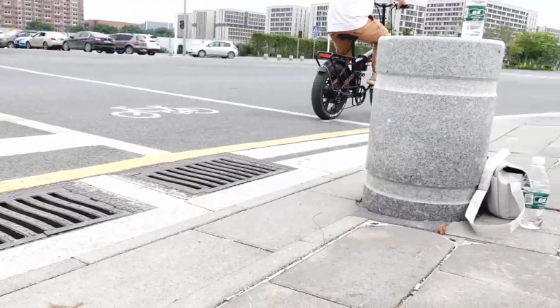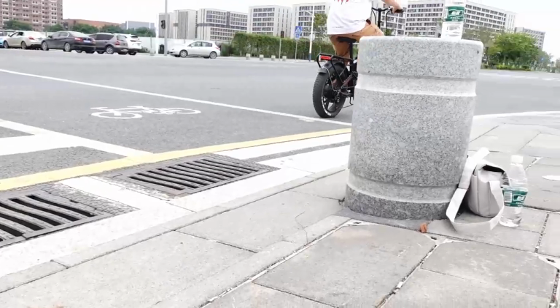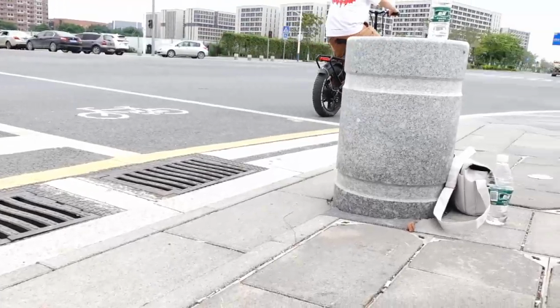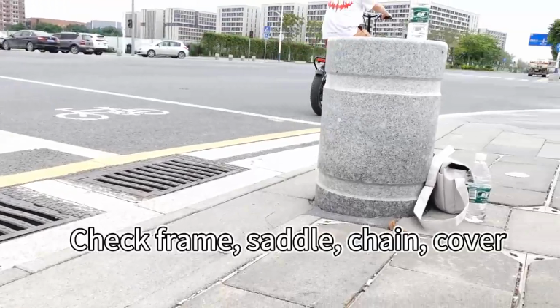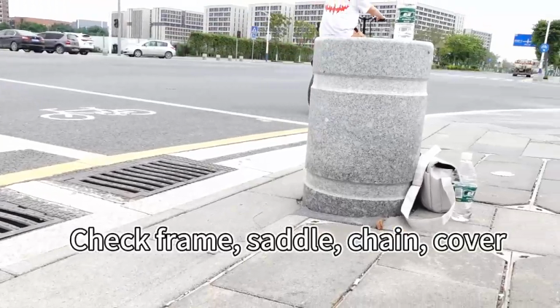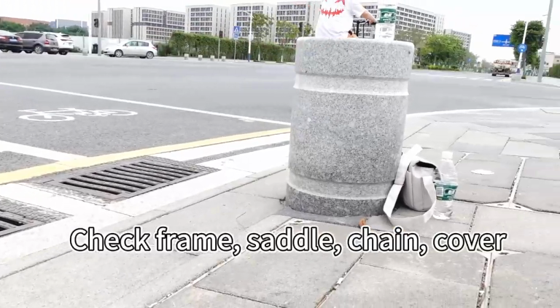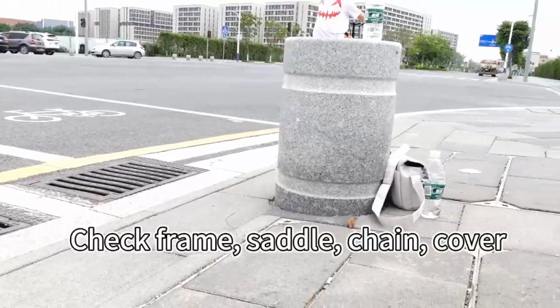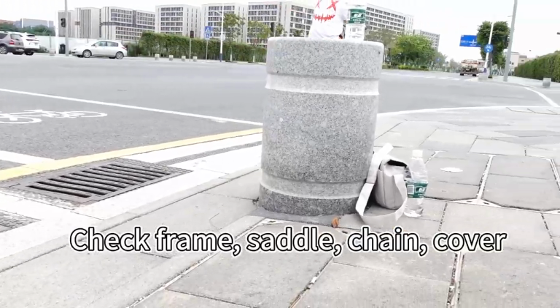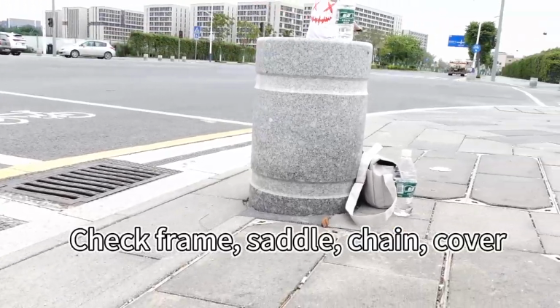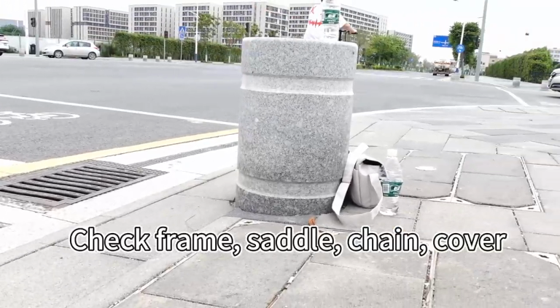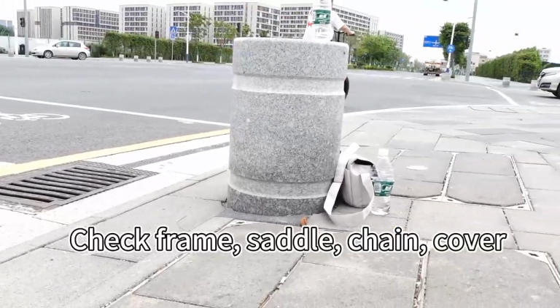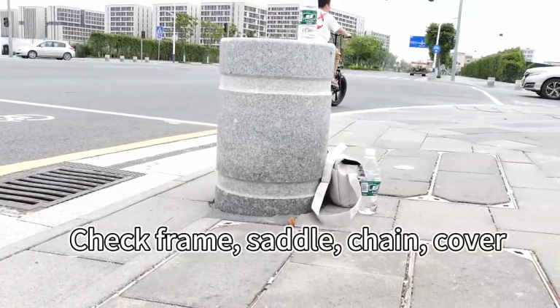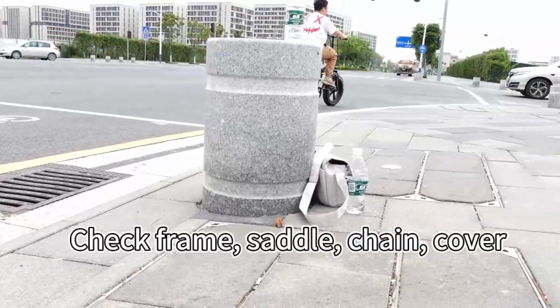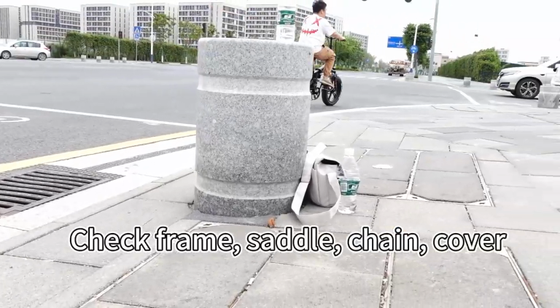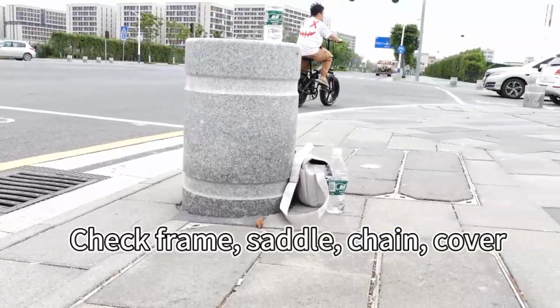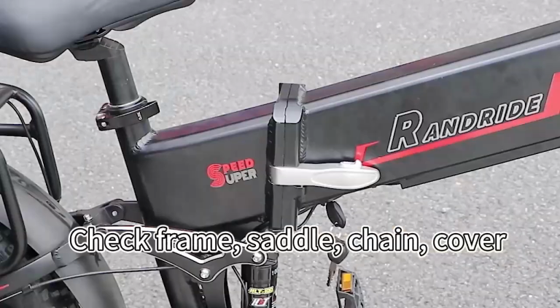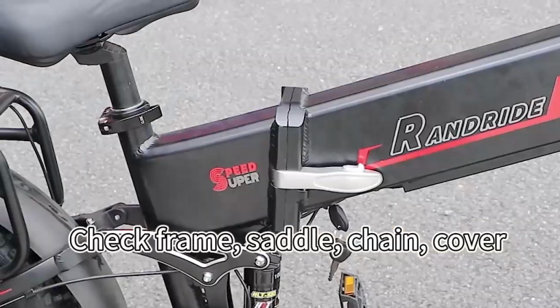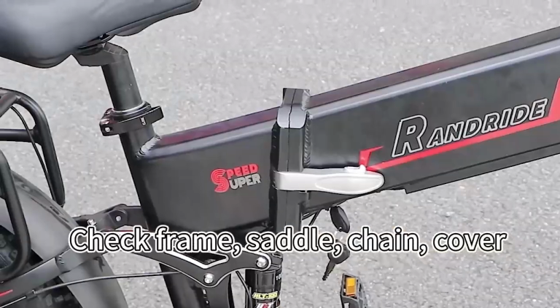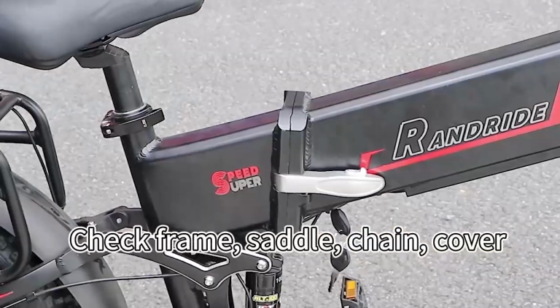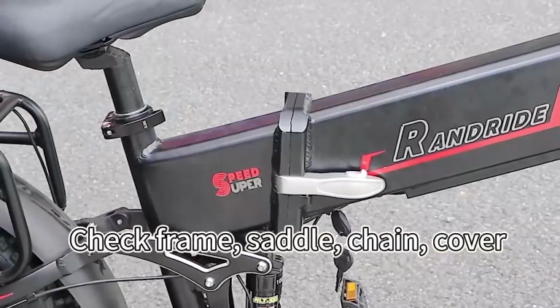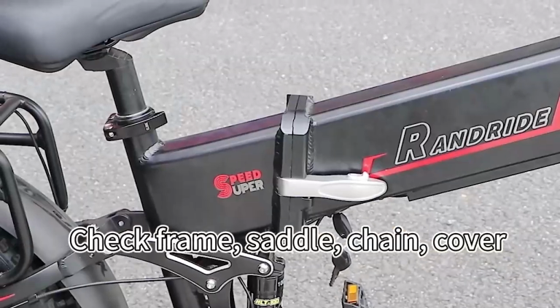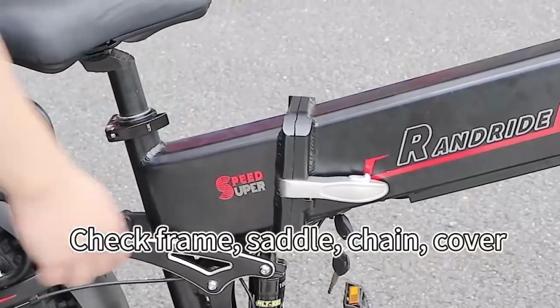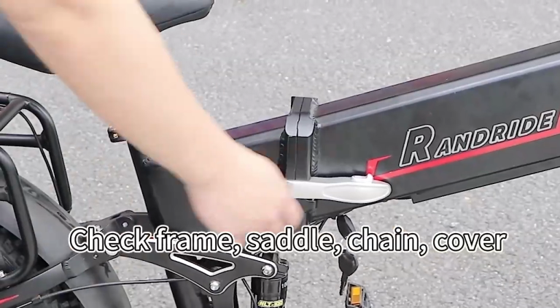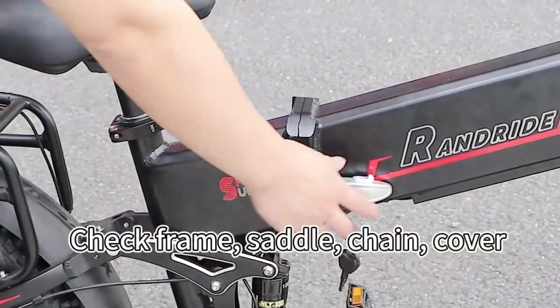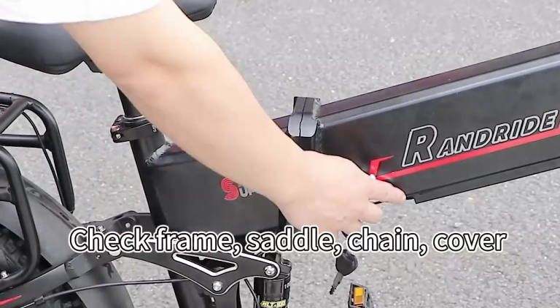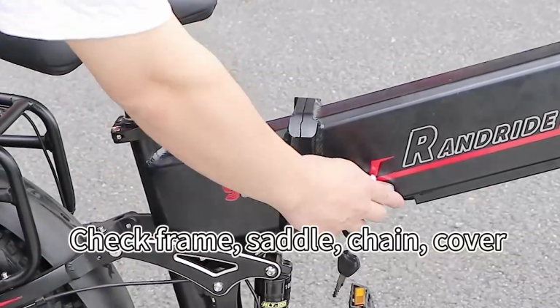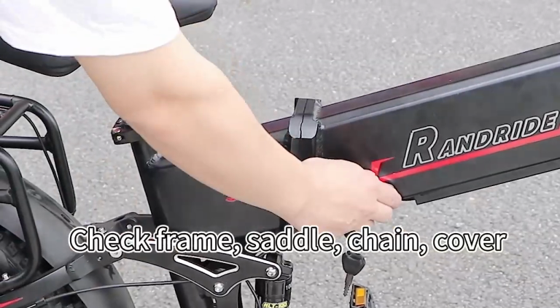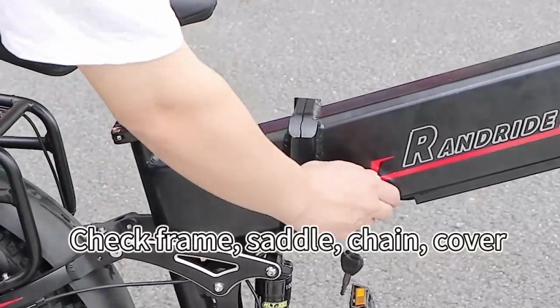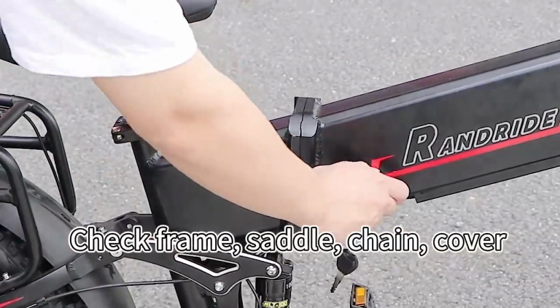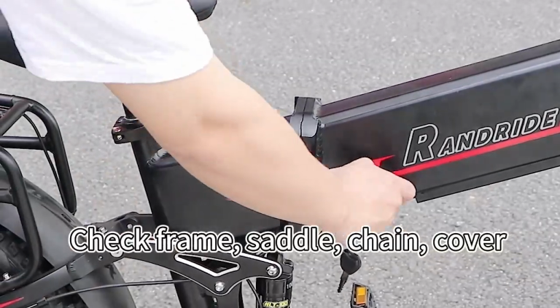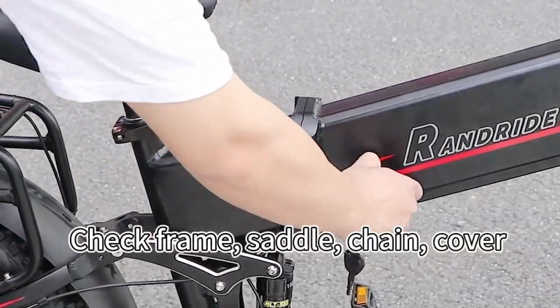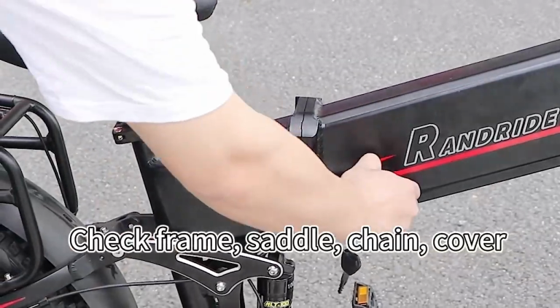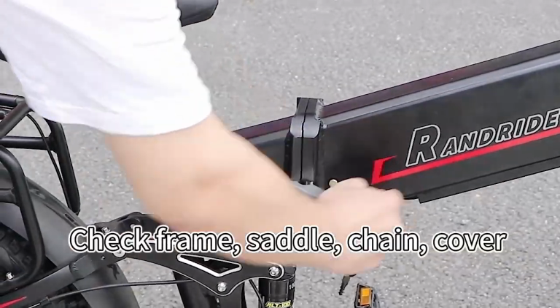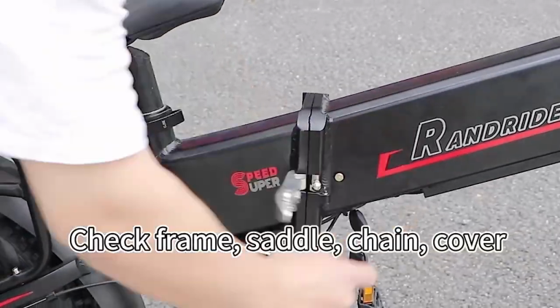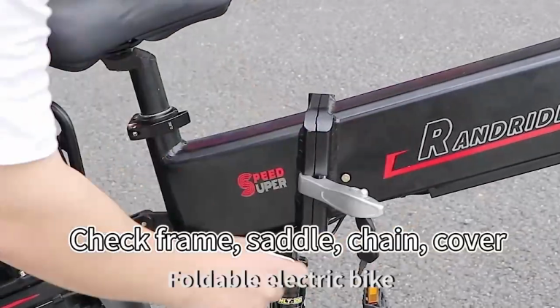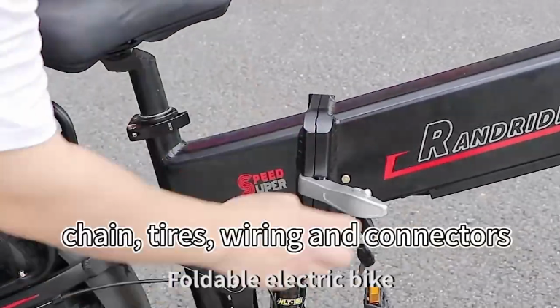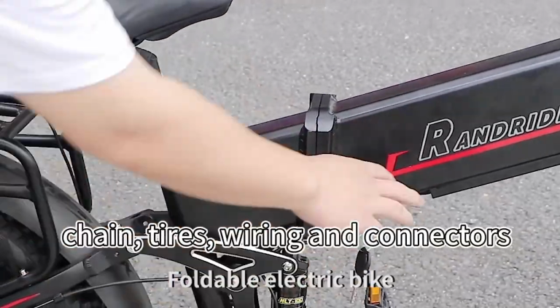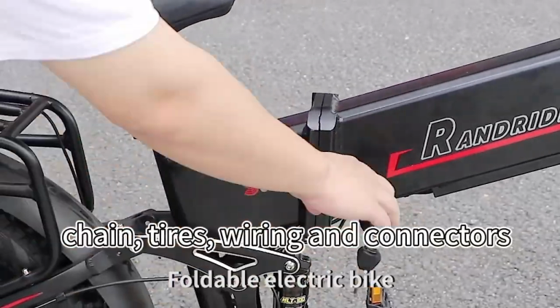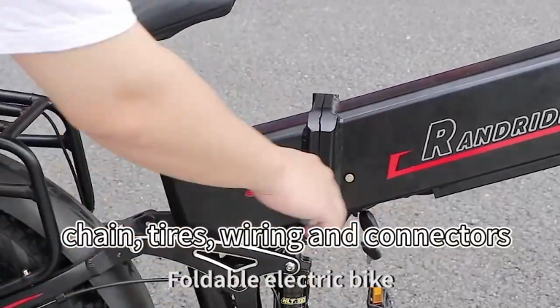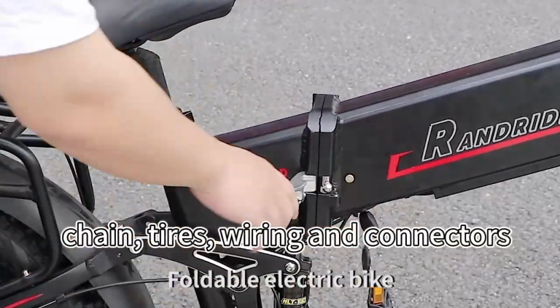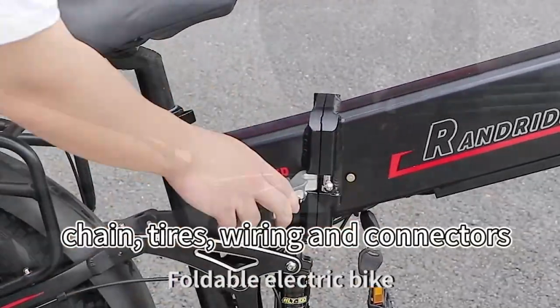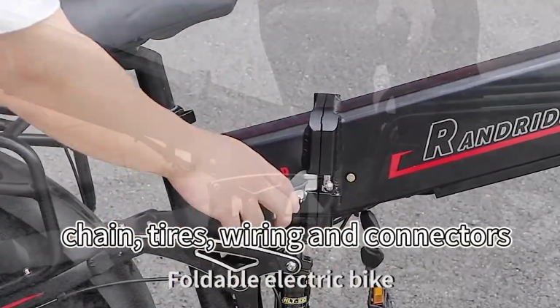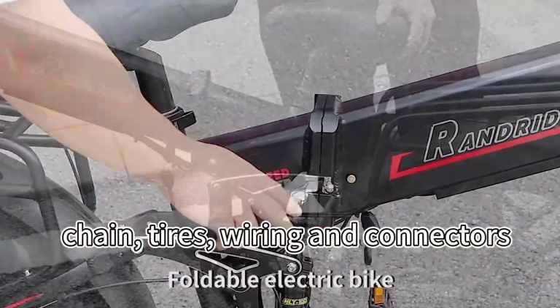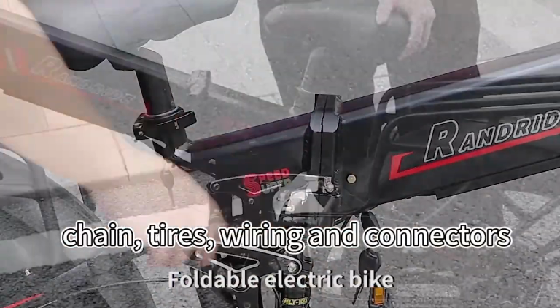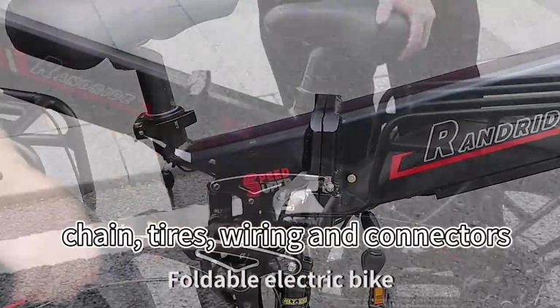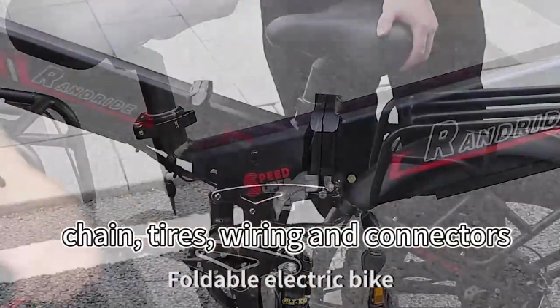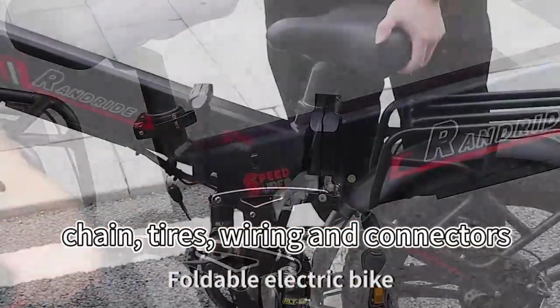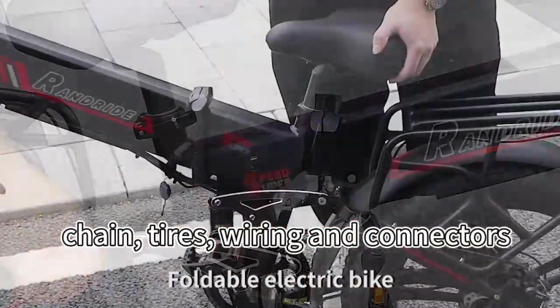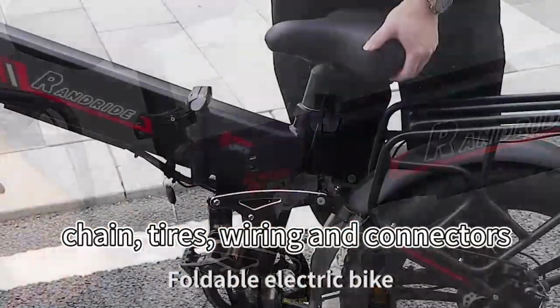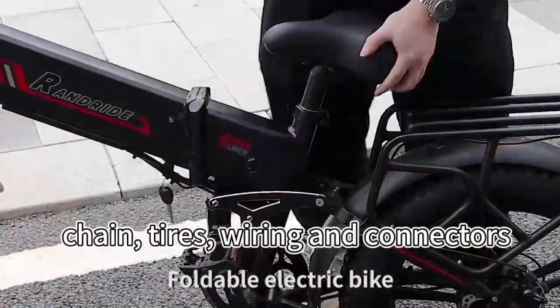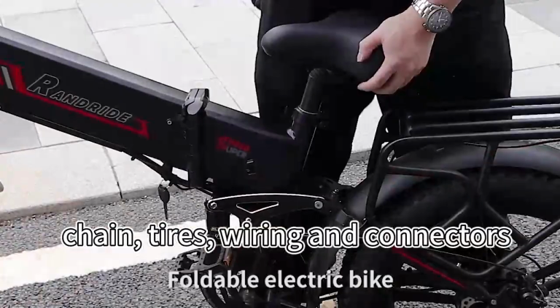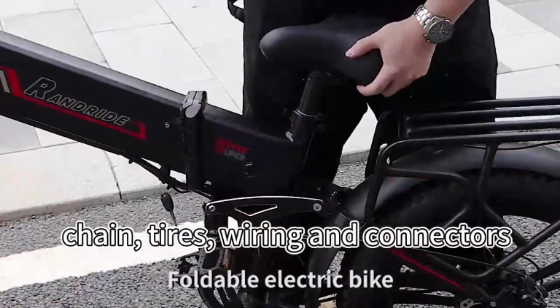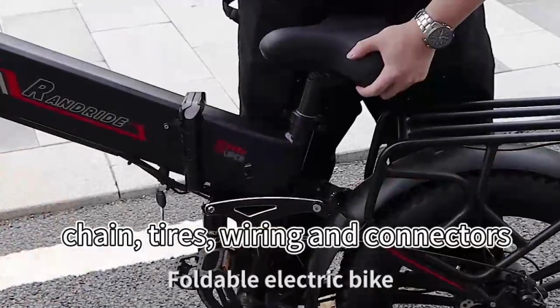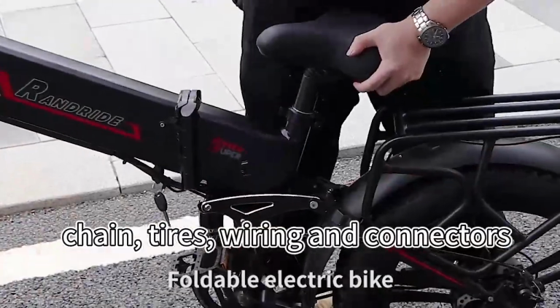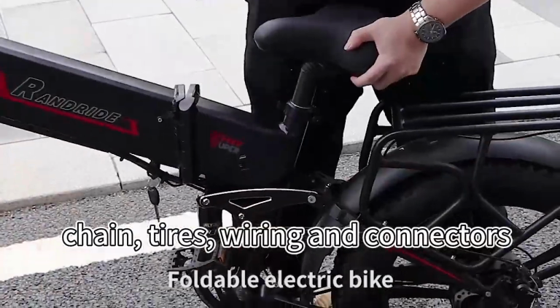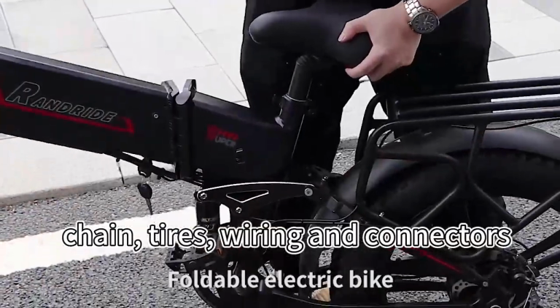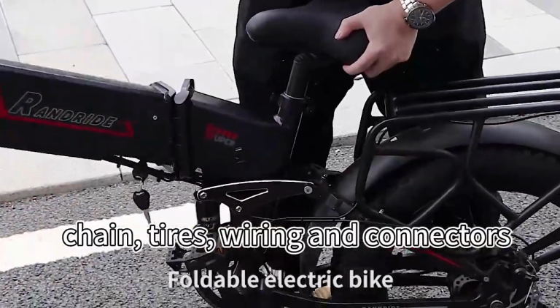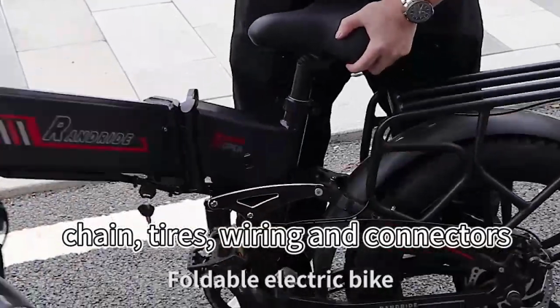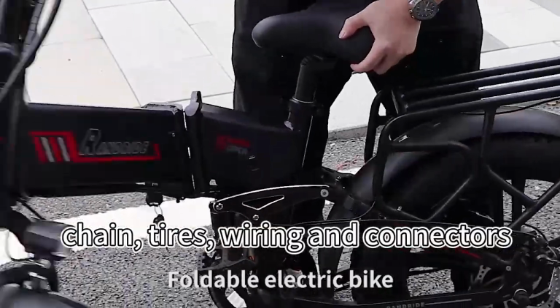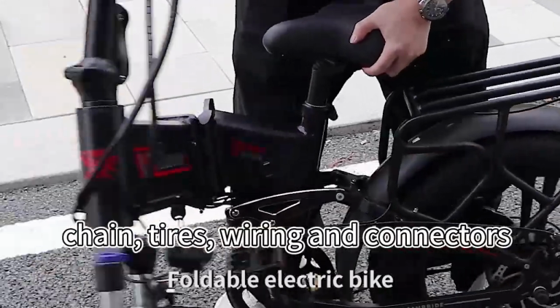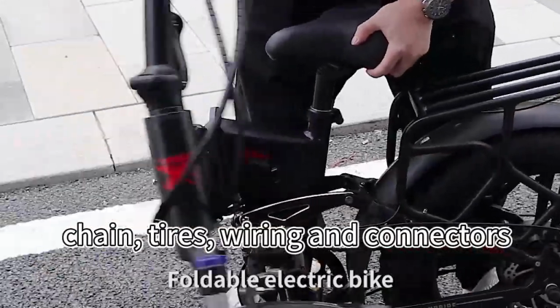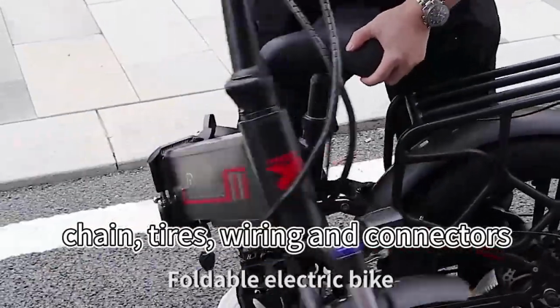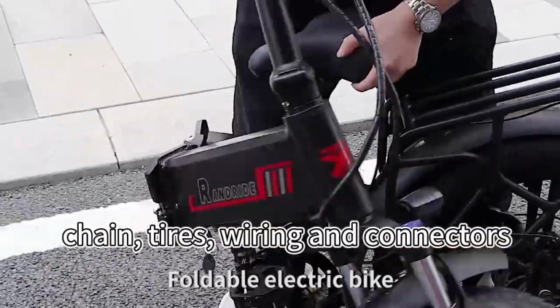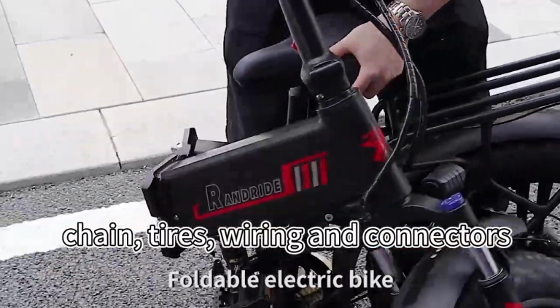Check Ring, Subject, Cover, Team, Tash, Wiring and Connector.